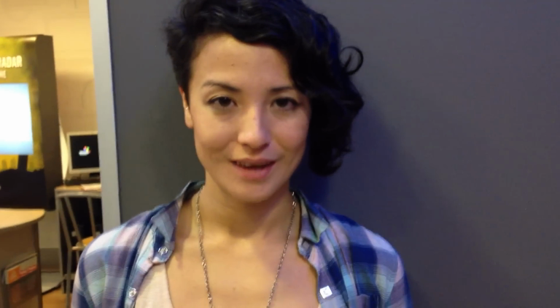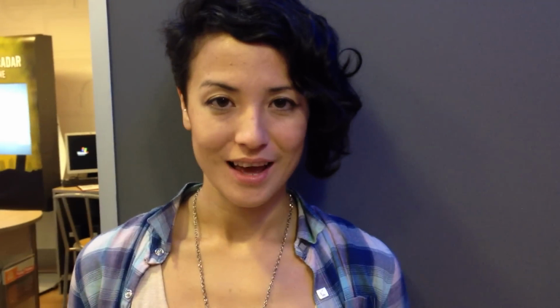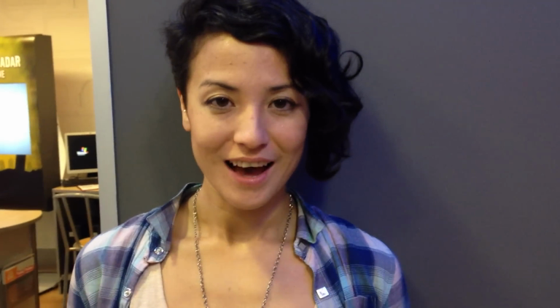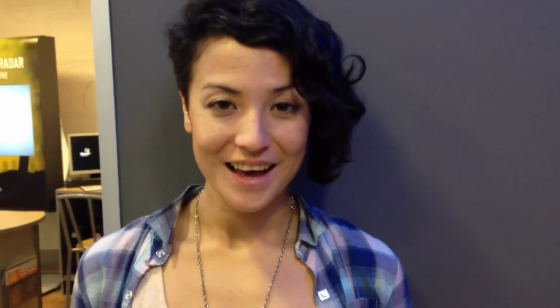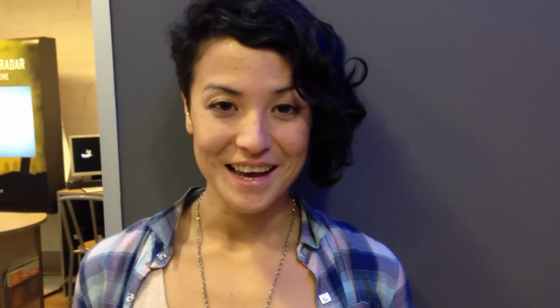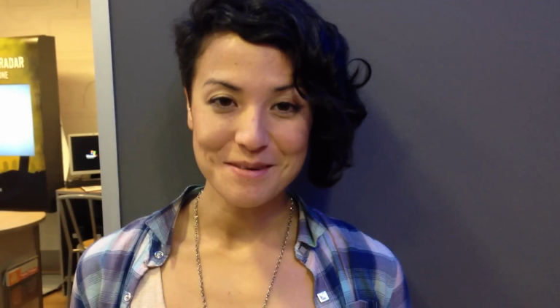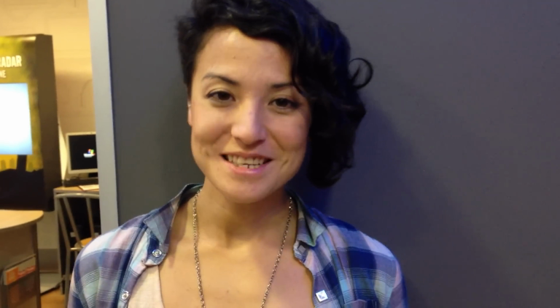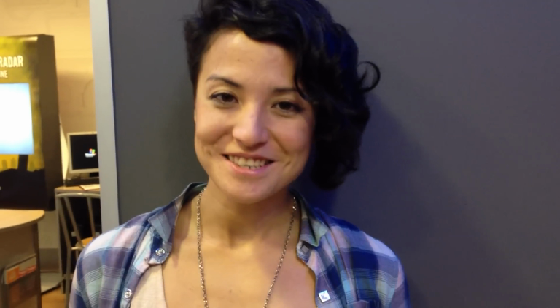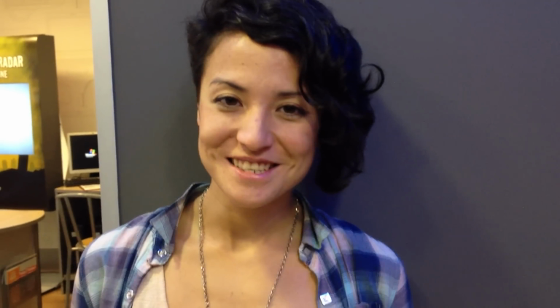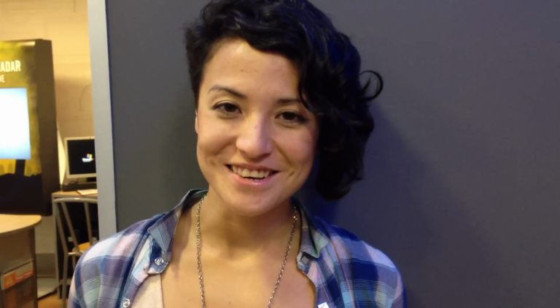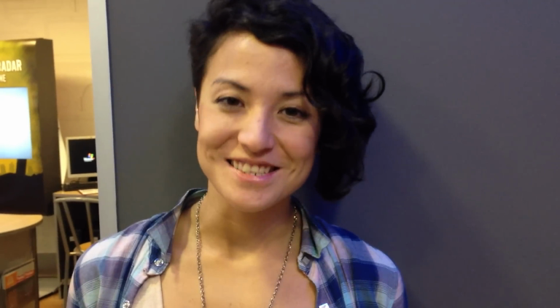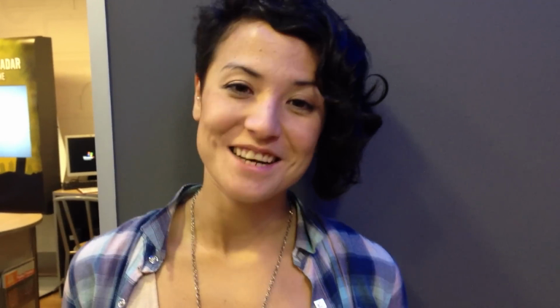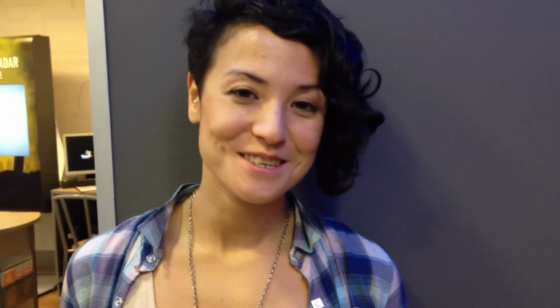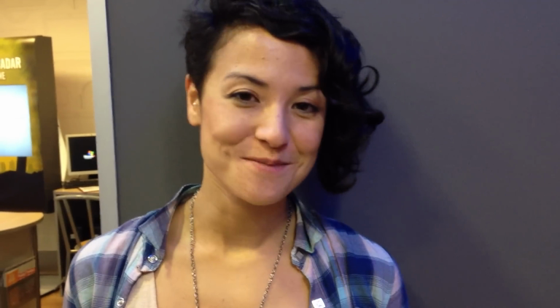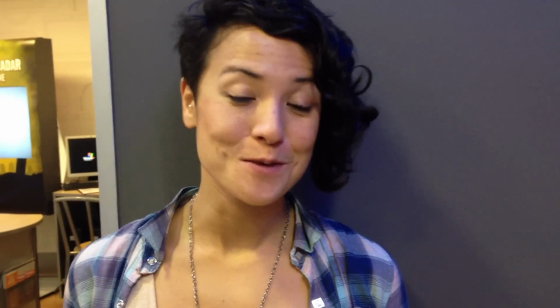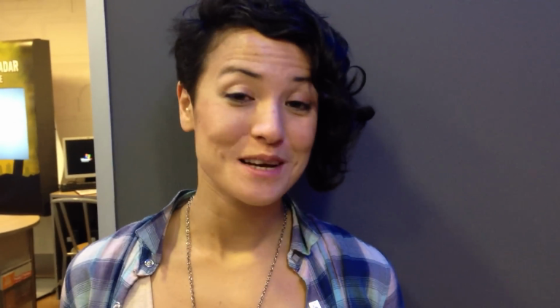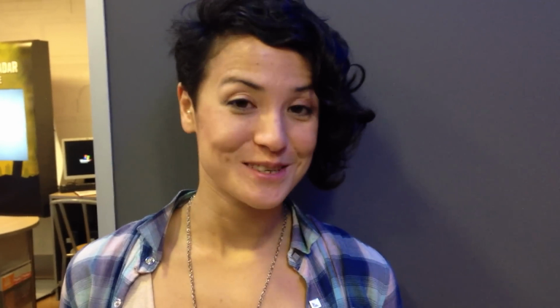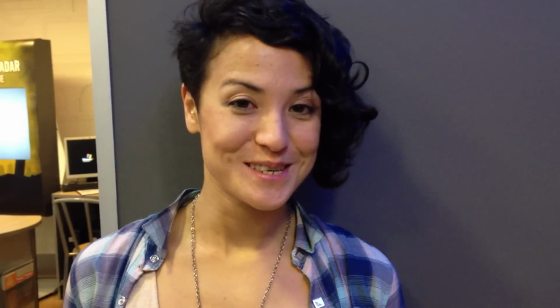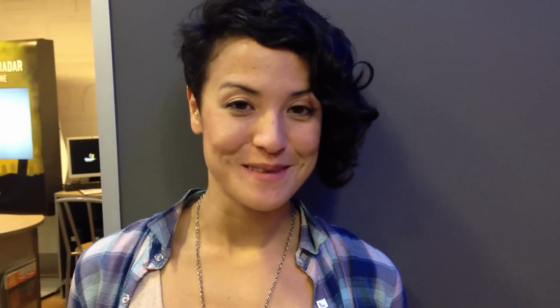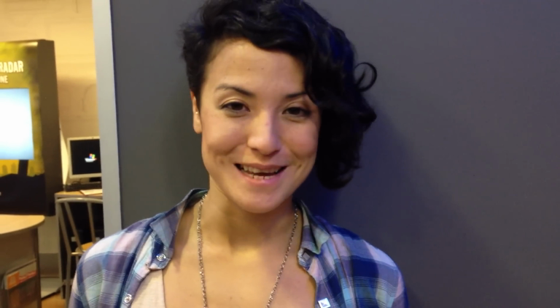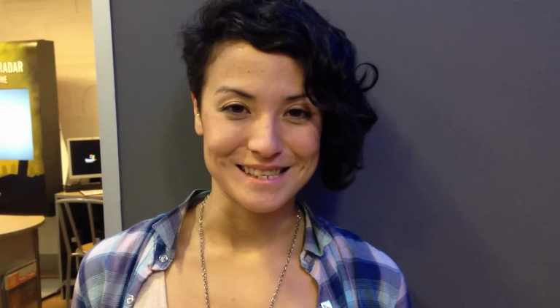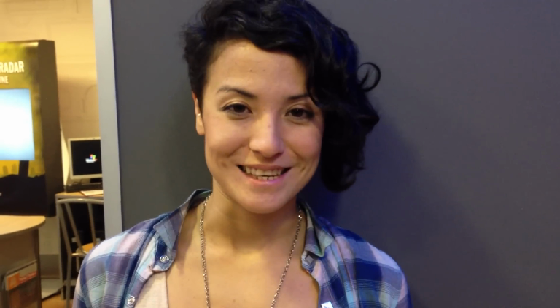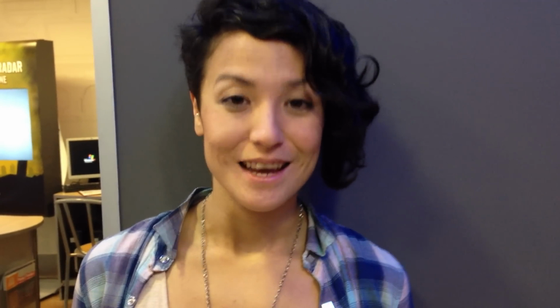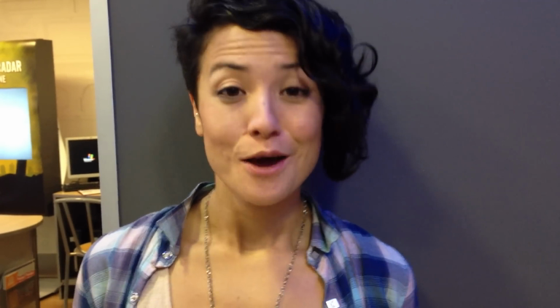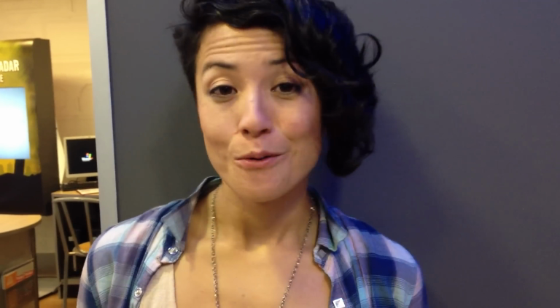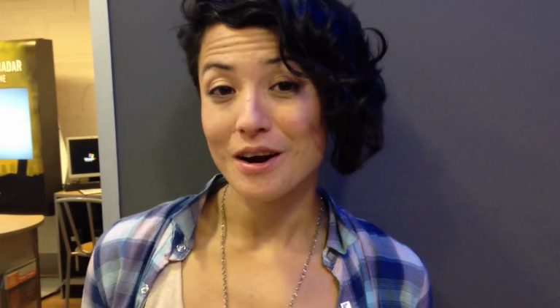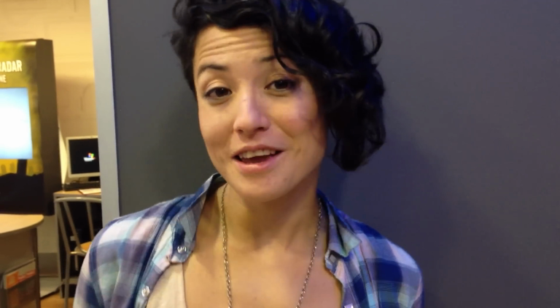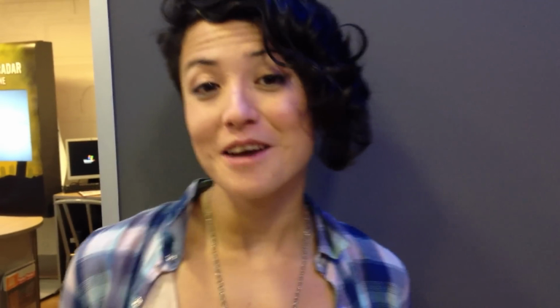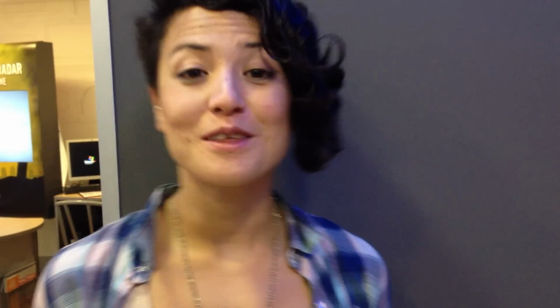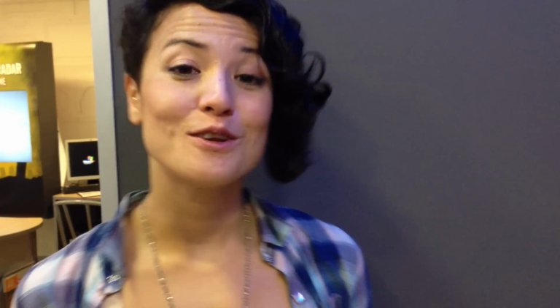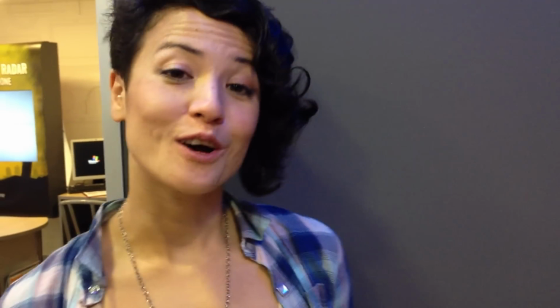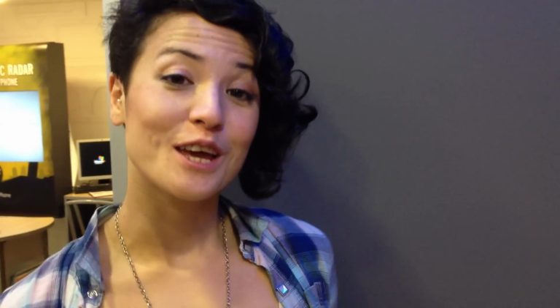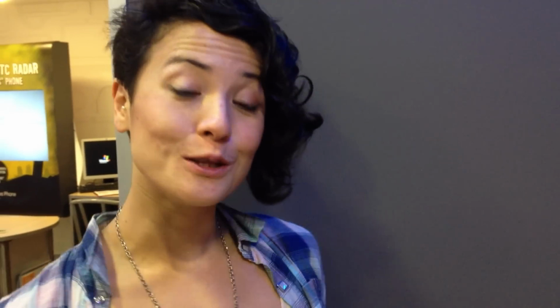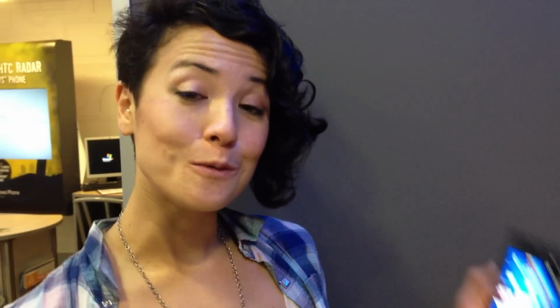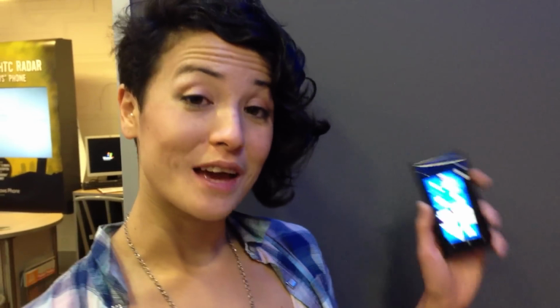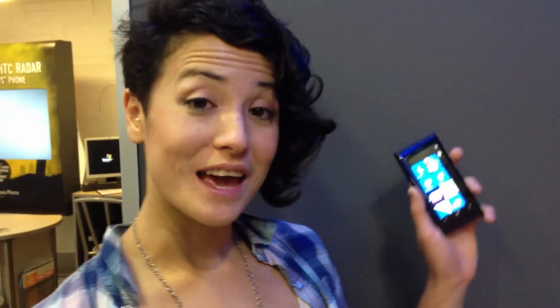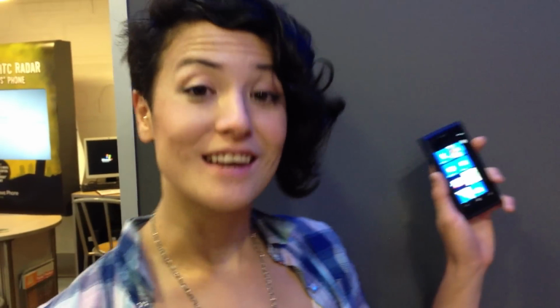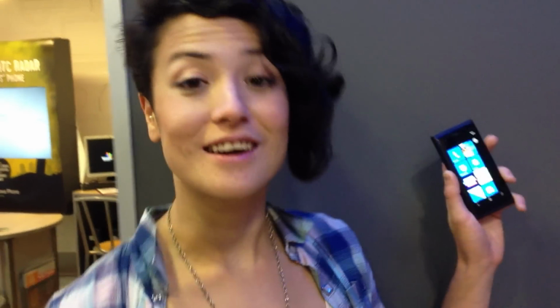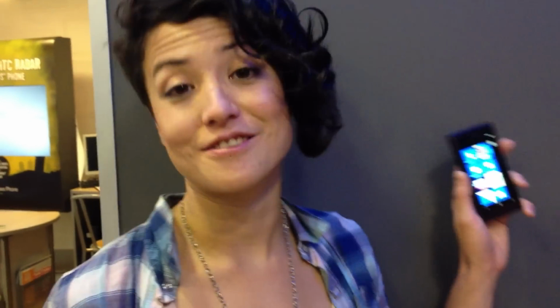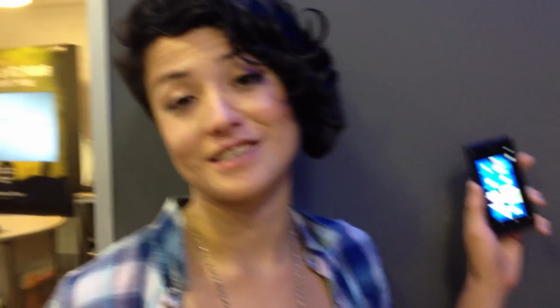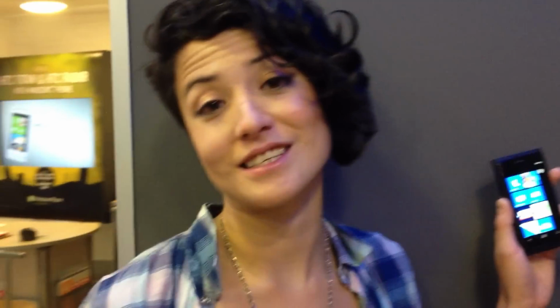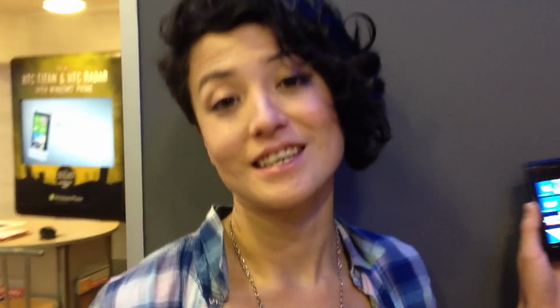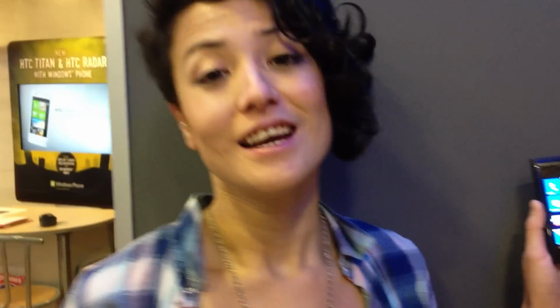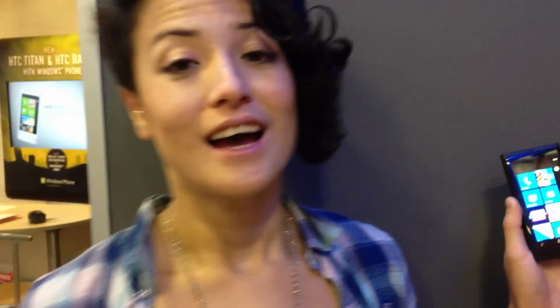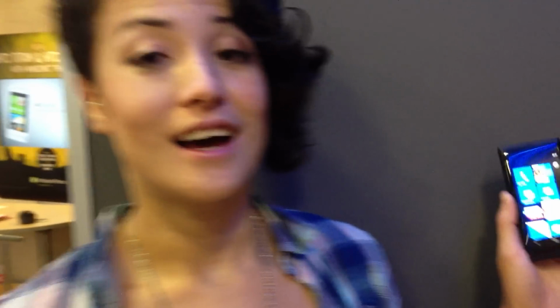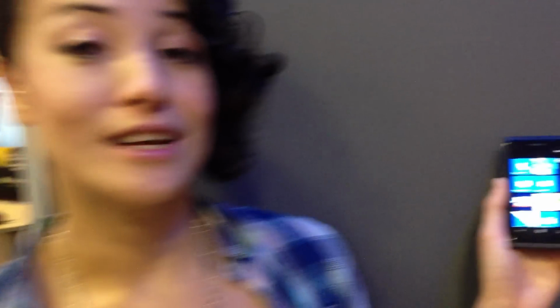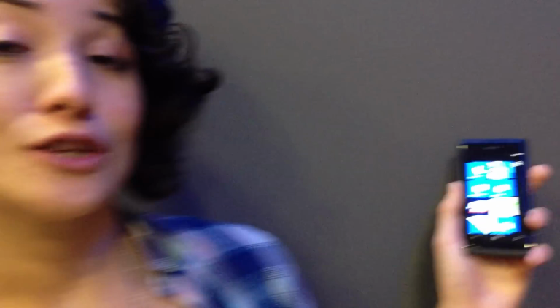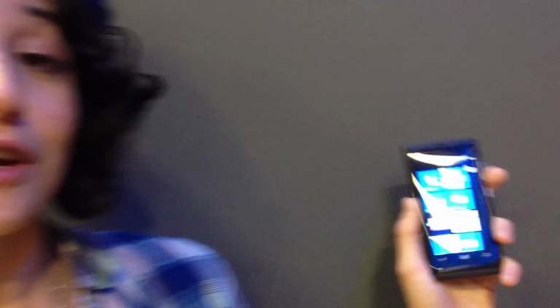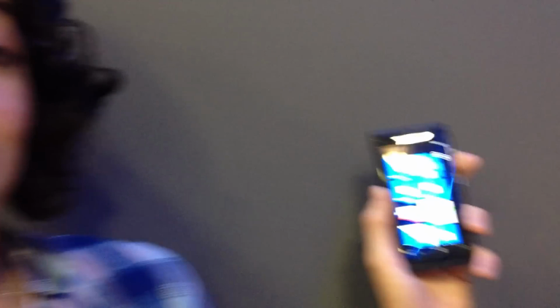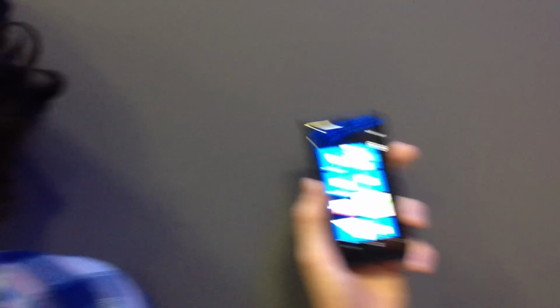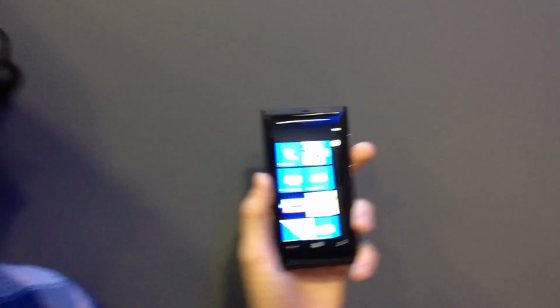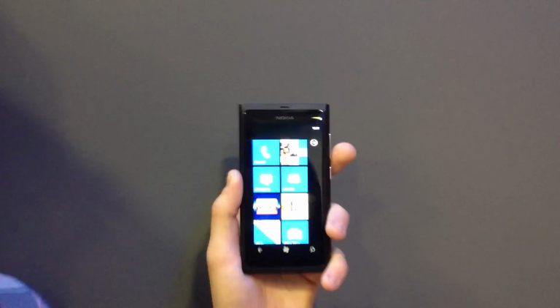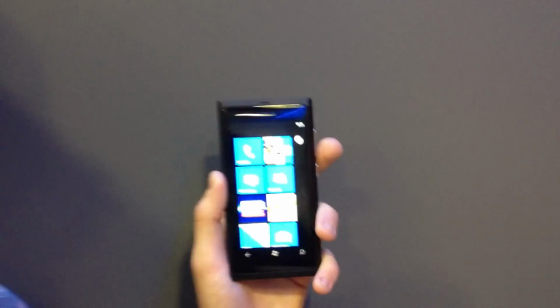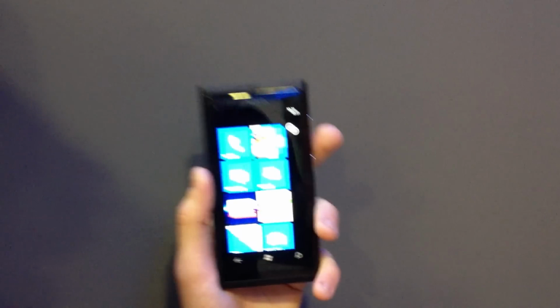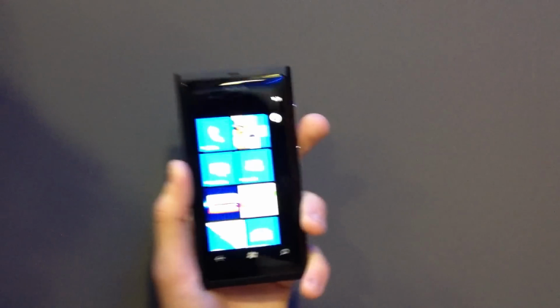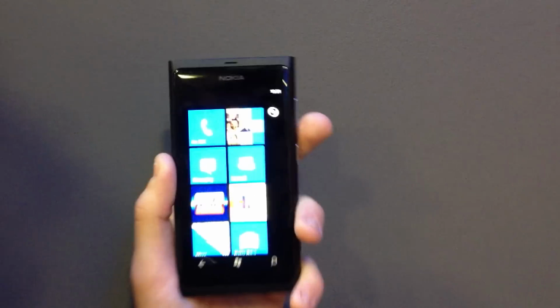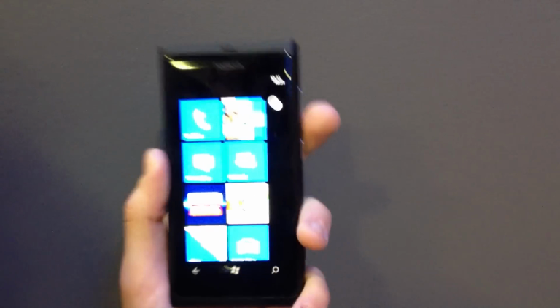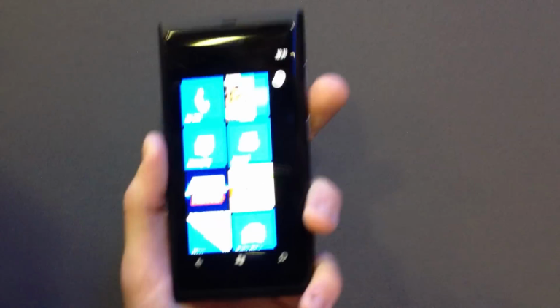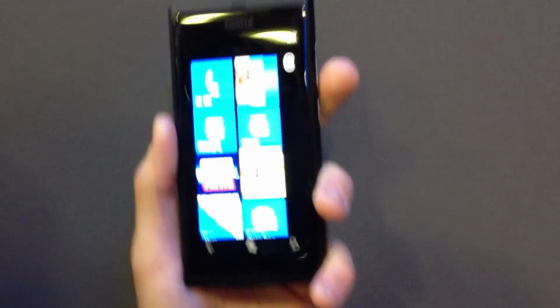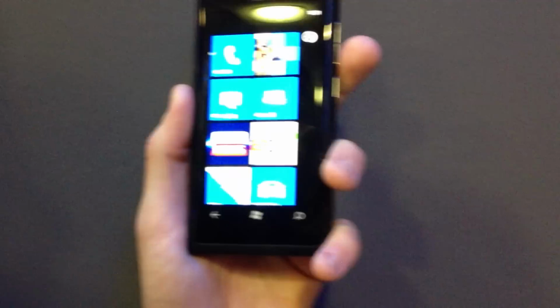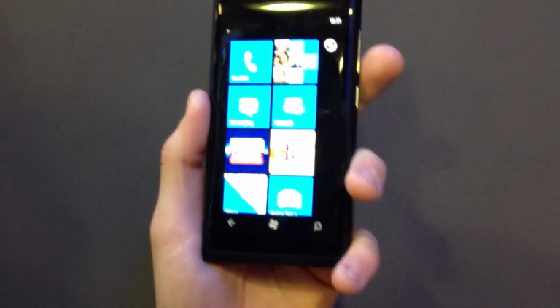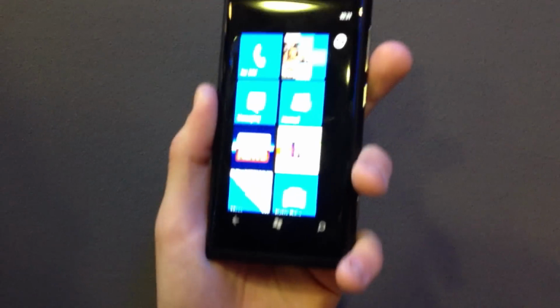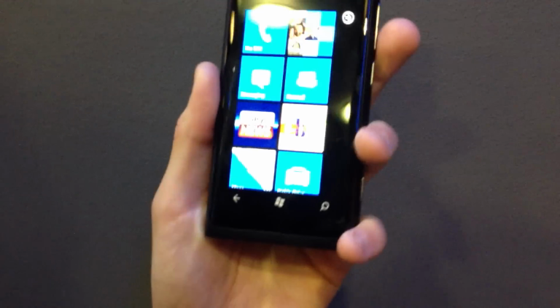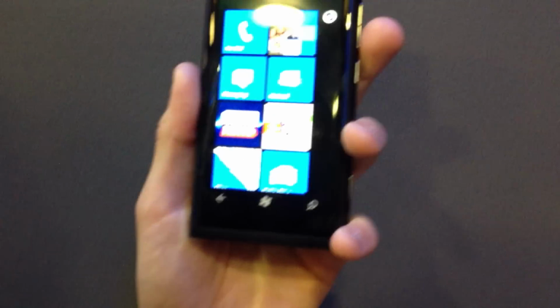Hi, I'm Natasha Stokes, Editor of Mobile Choice Magazine. We're here with the Nokia Lumia 800, Nokia's first ever Windows Phone 7 handset.